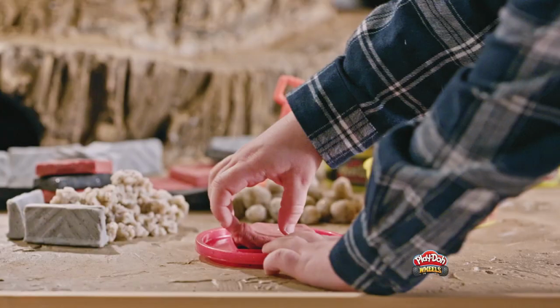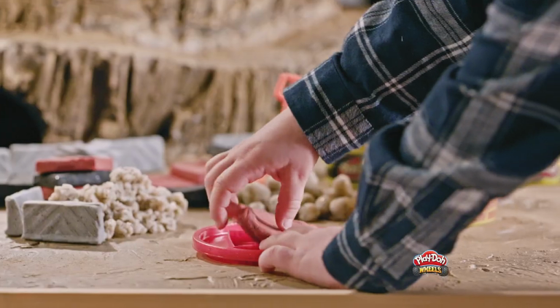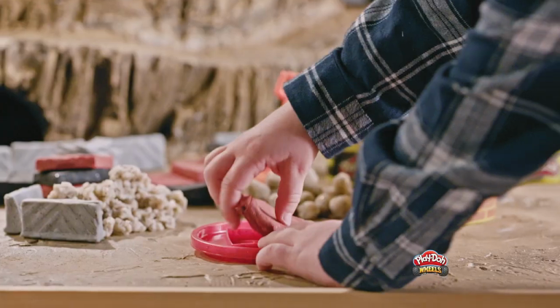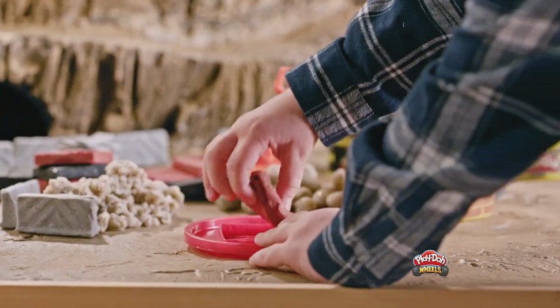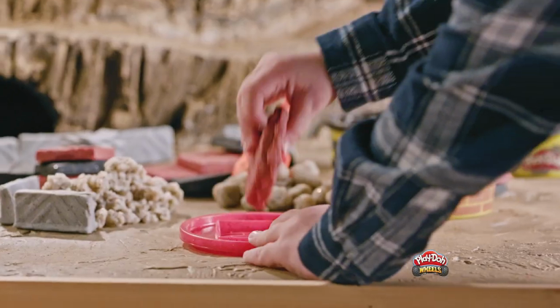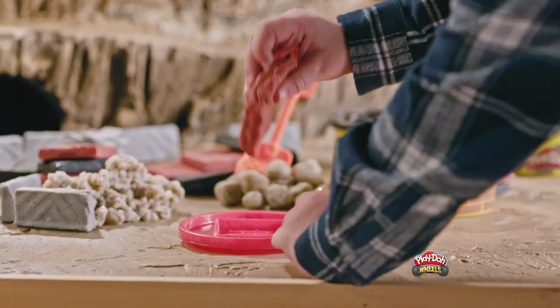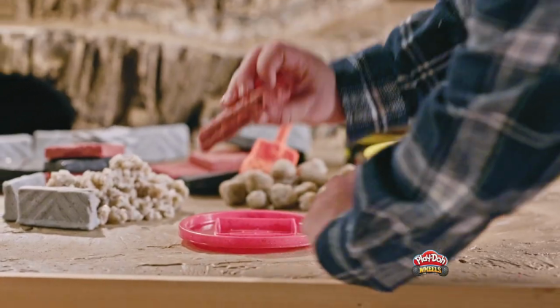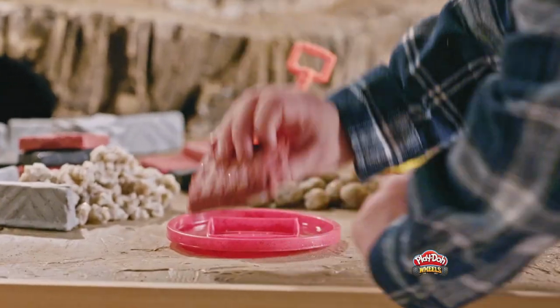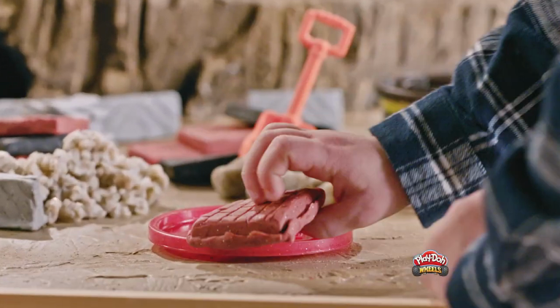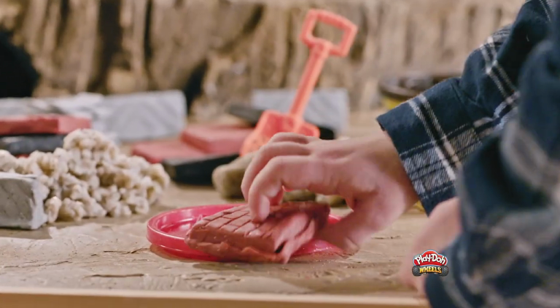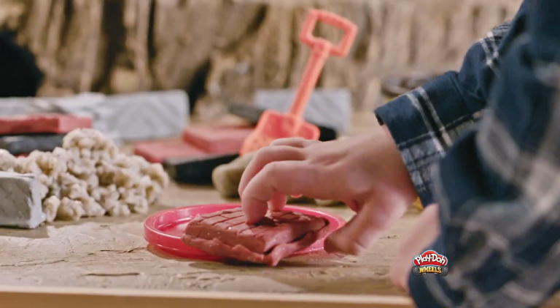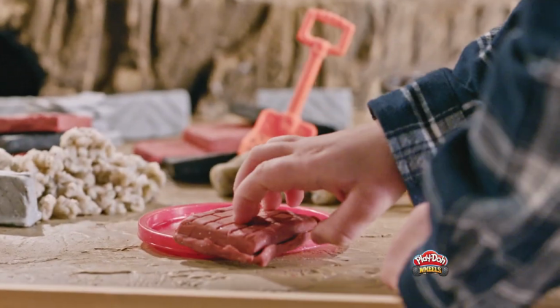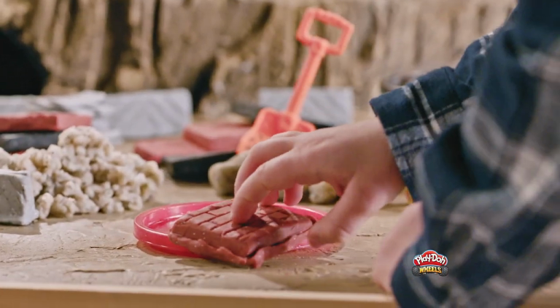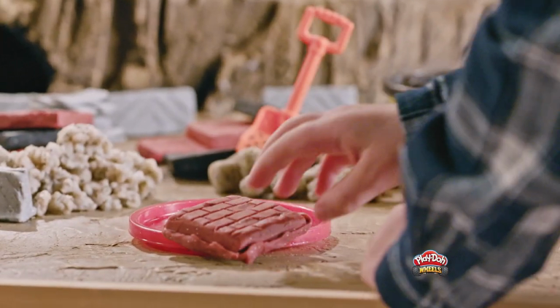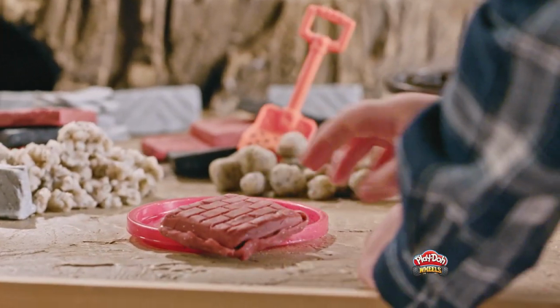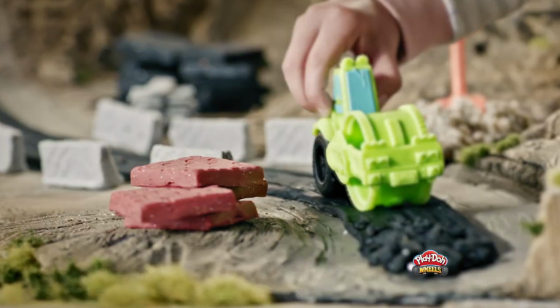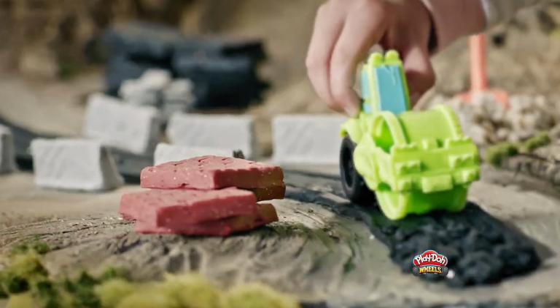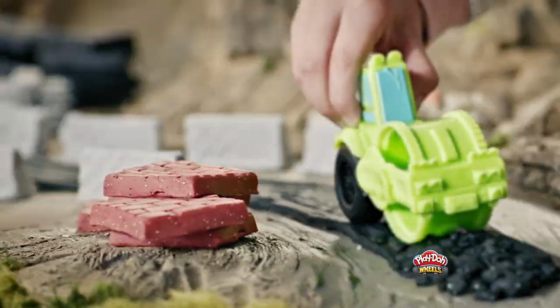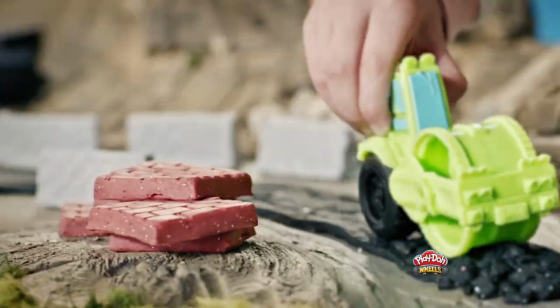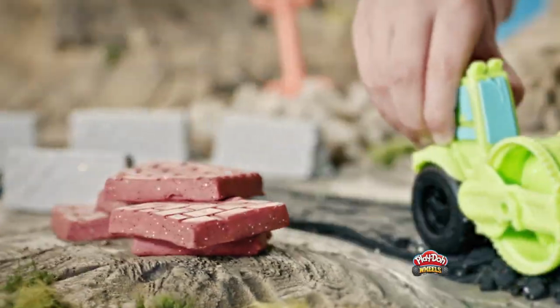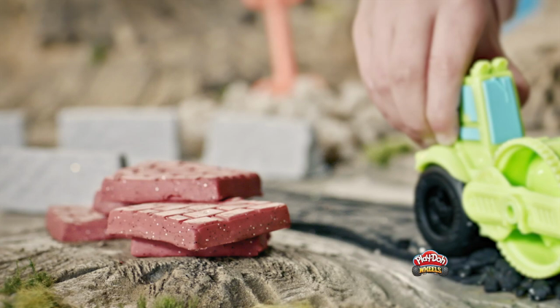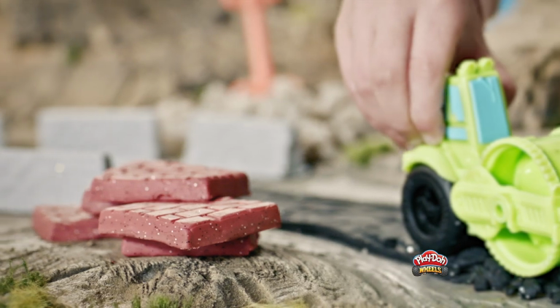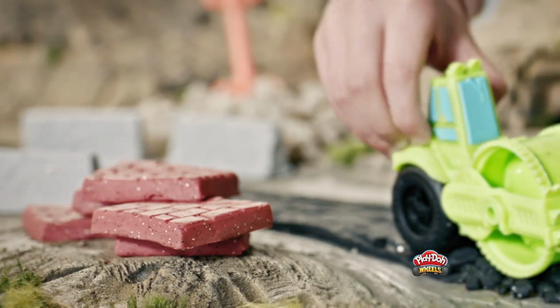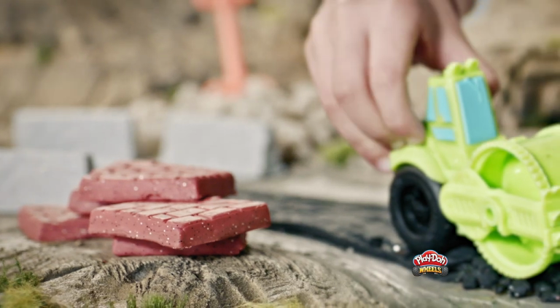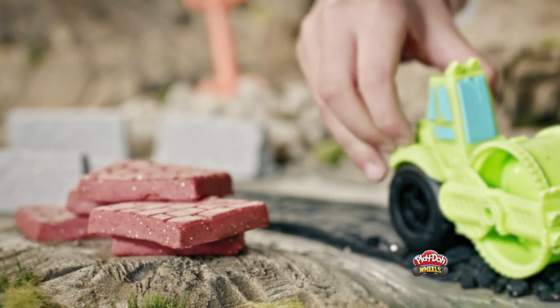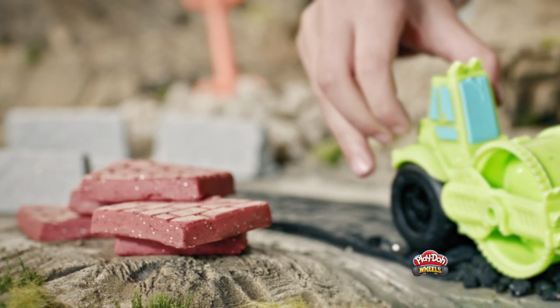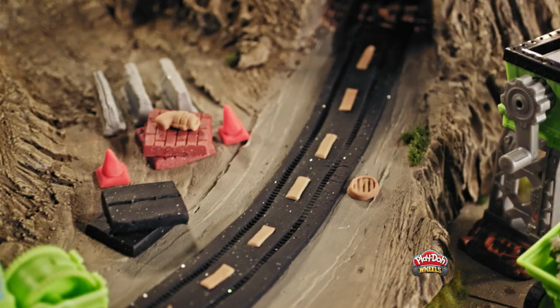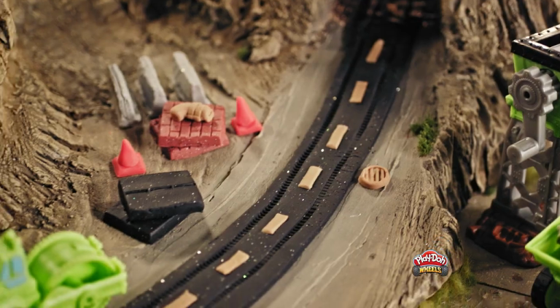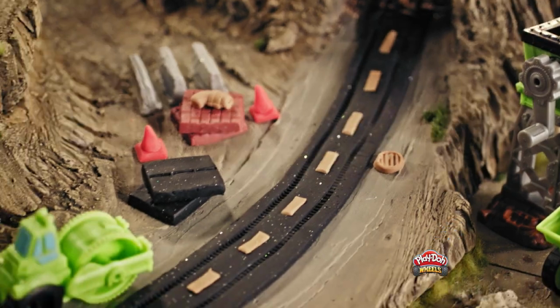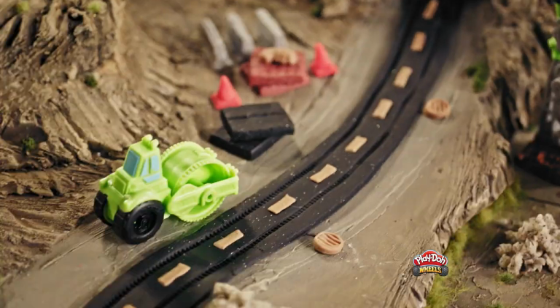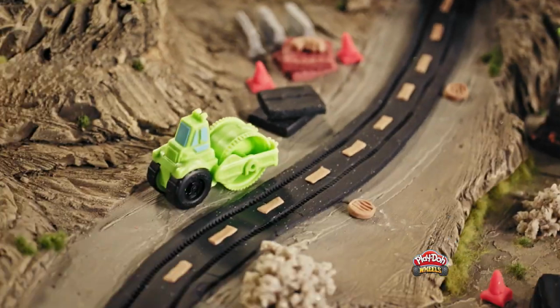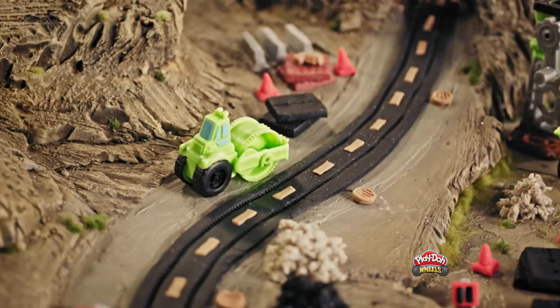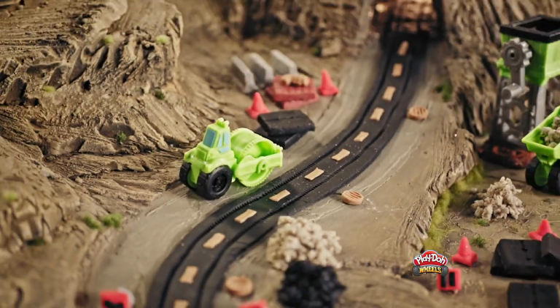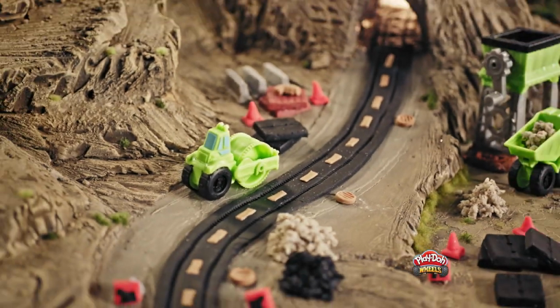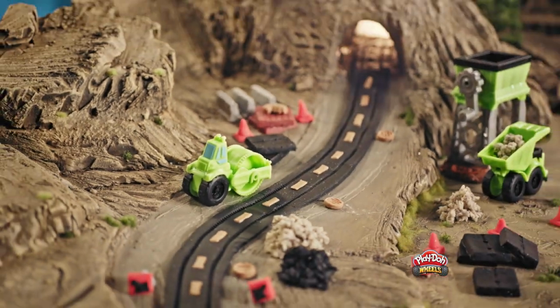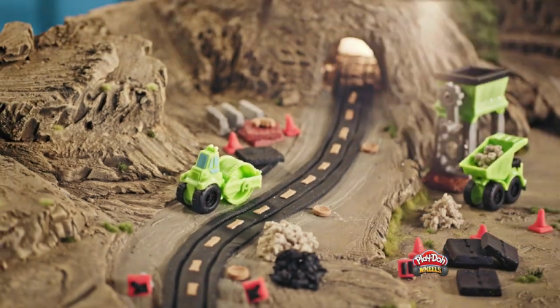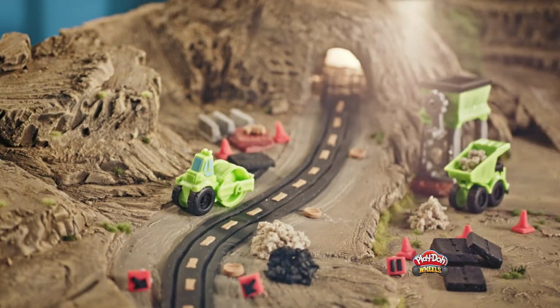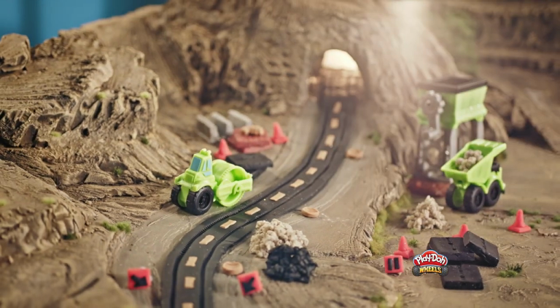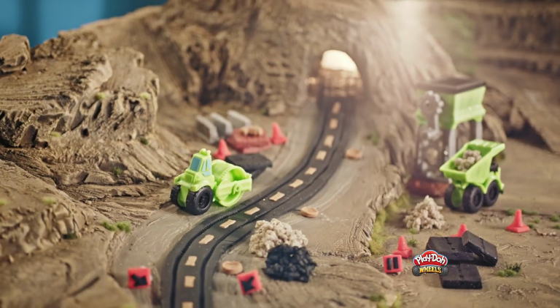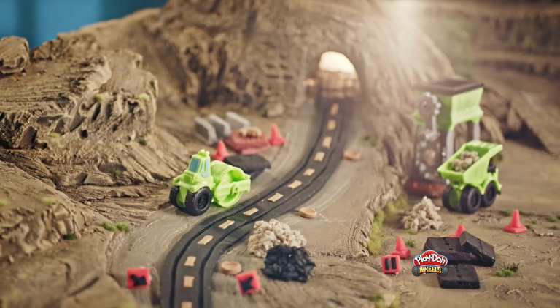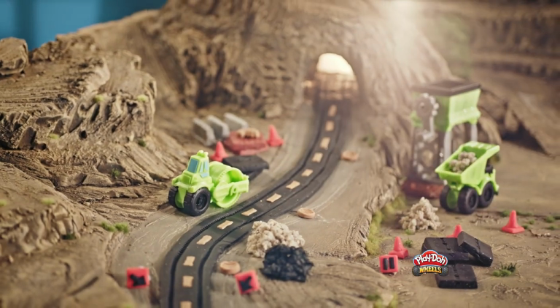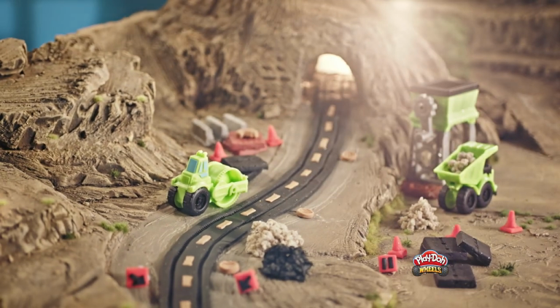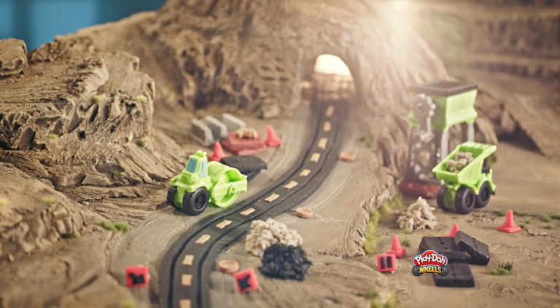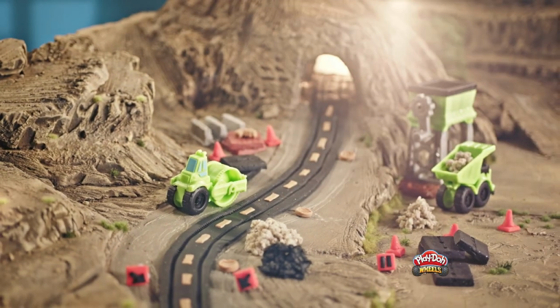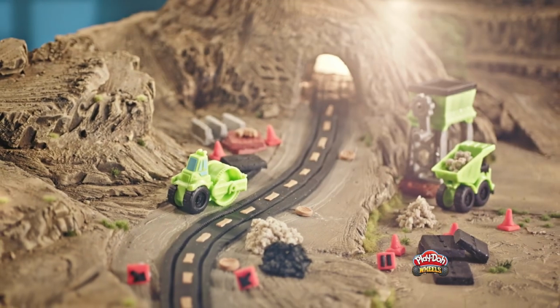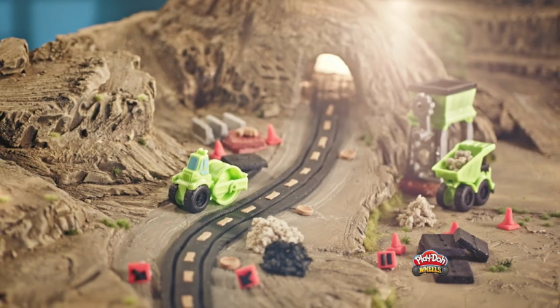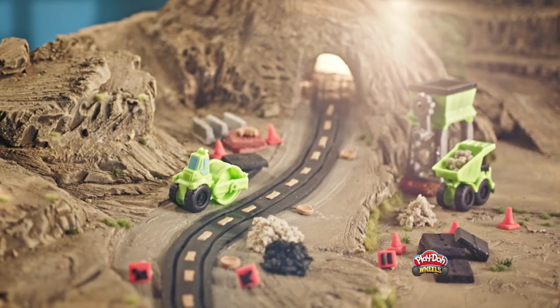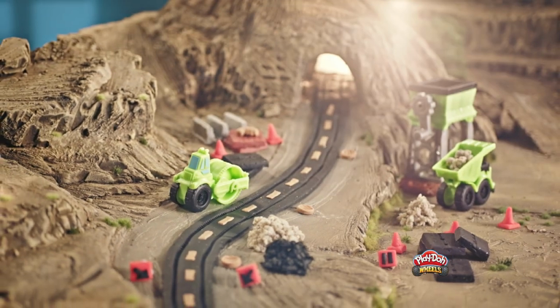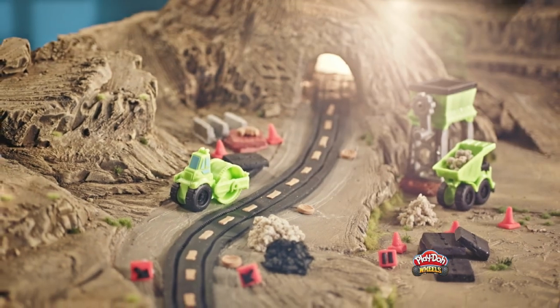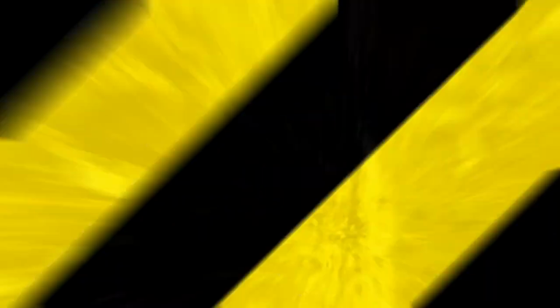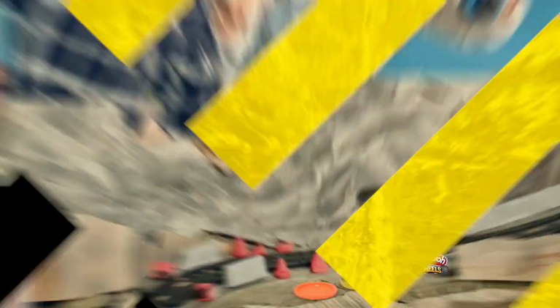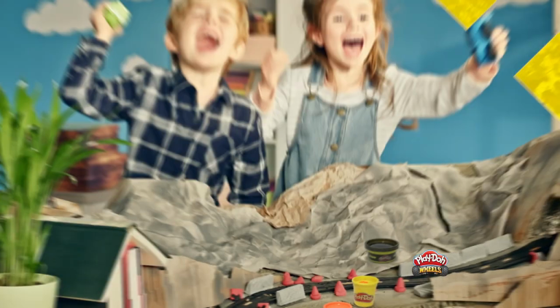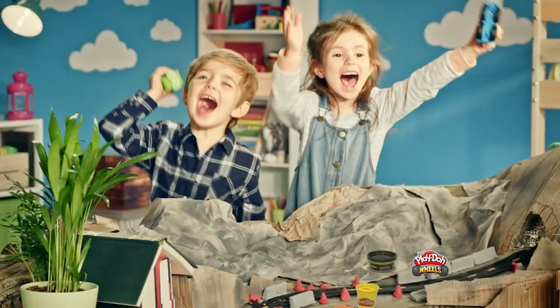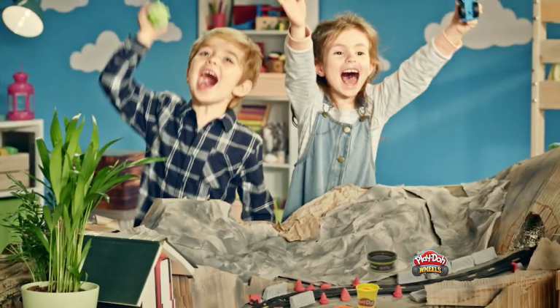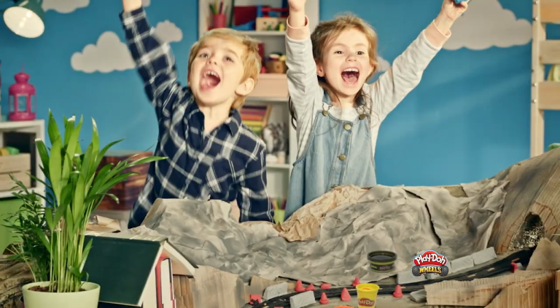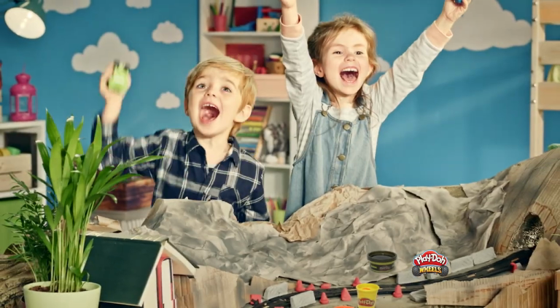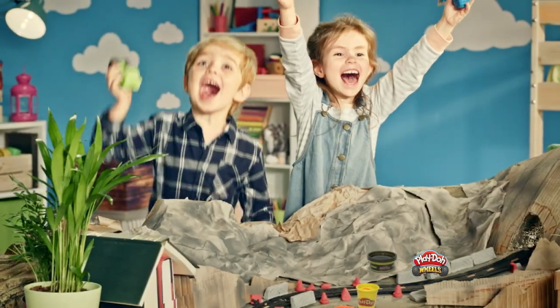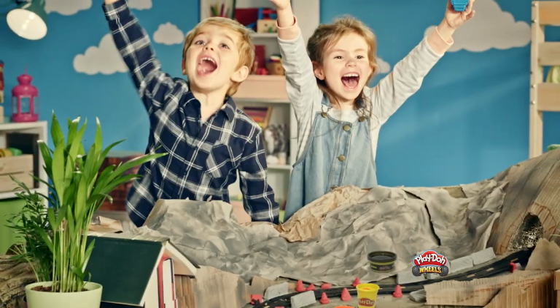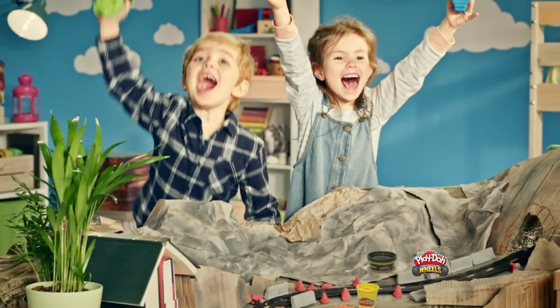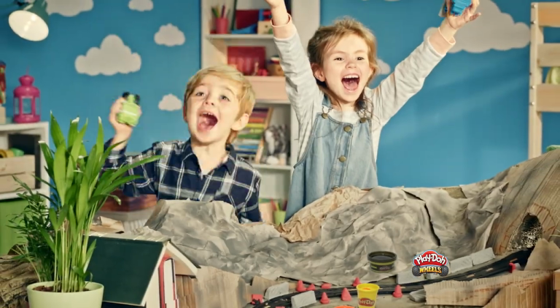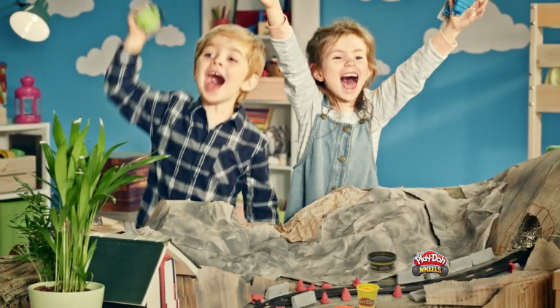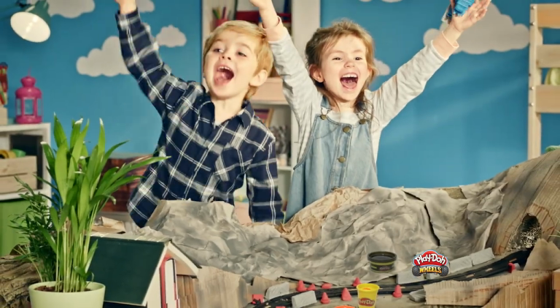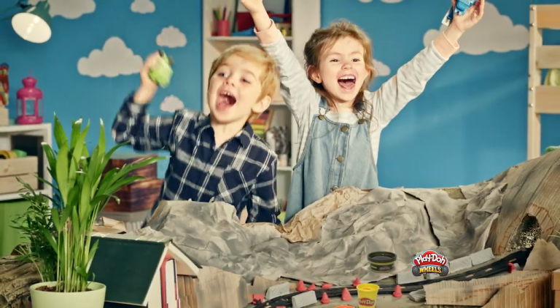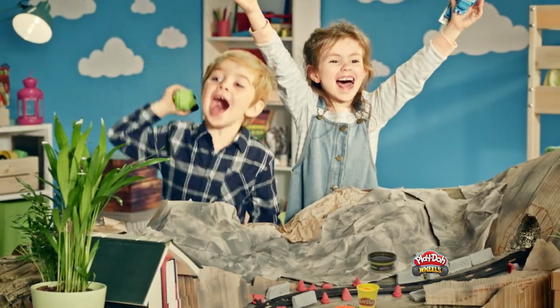Now build your bricks and more with a new building compound. What will you make next? Shape your imagination with Play-Doh Wheels.